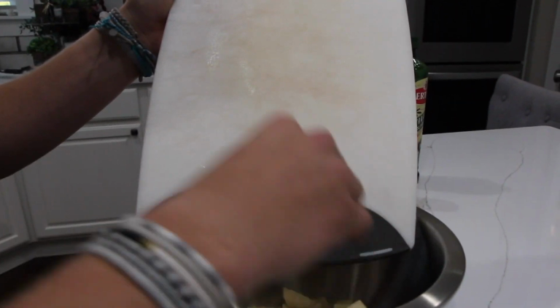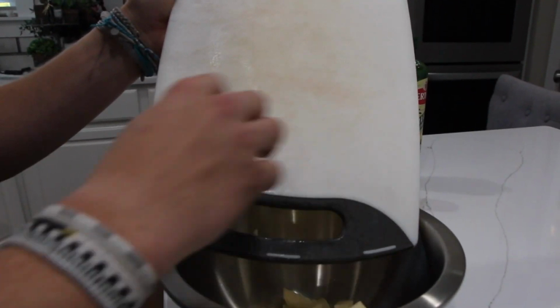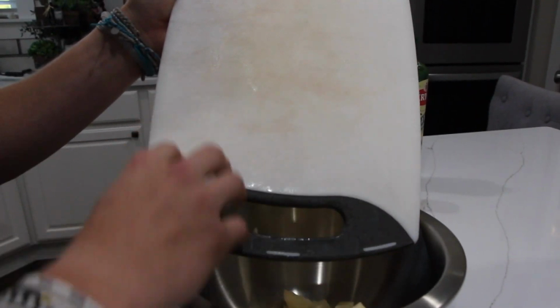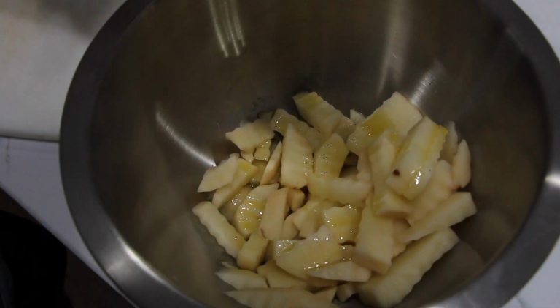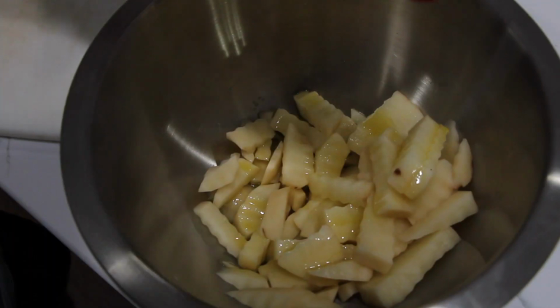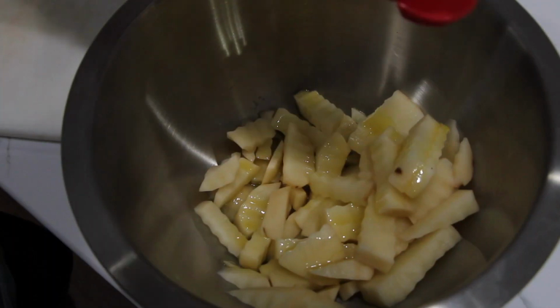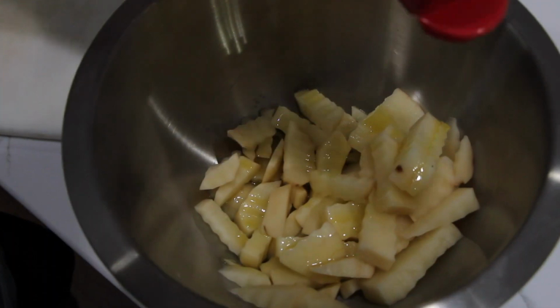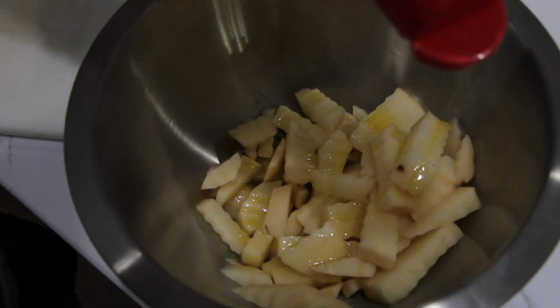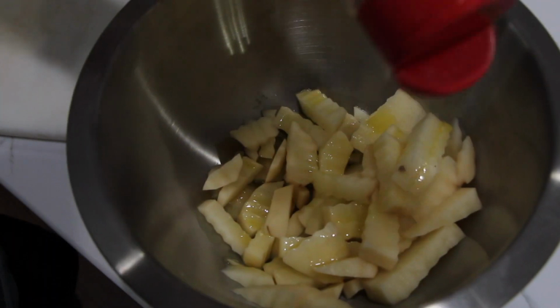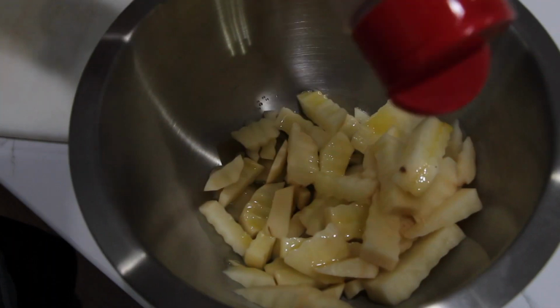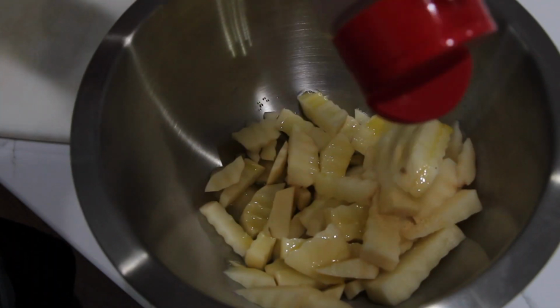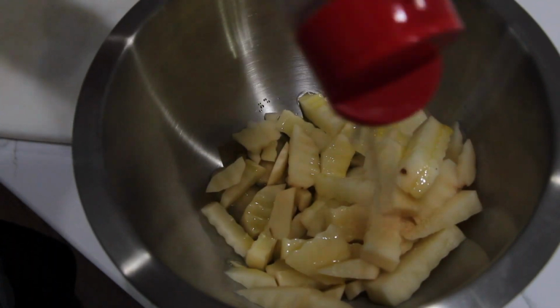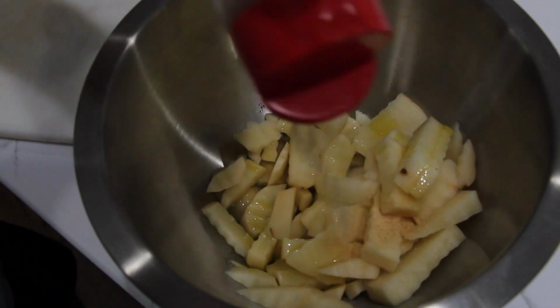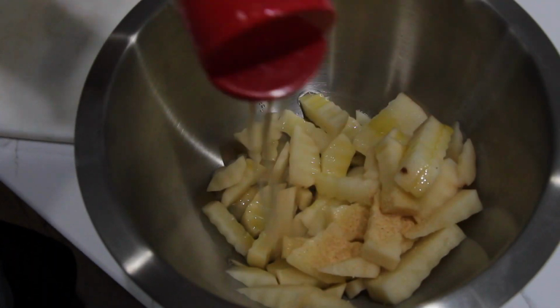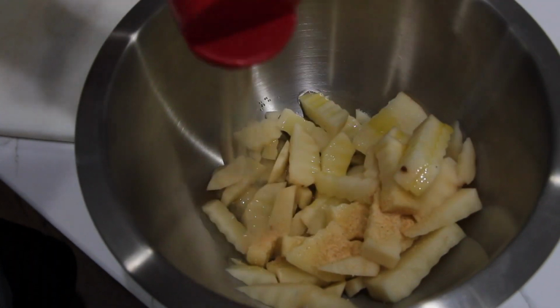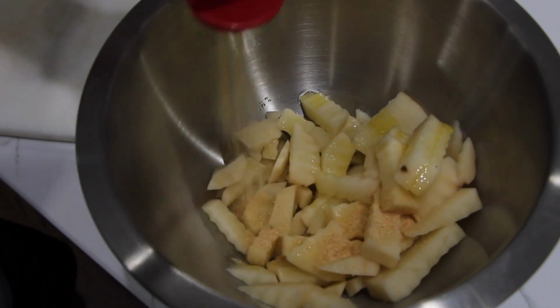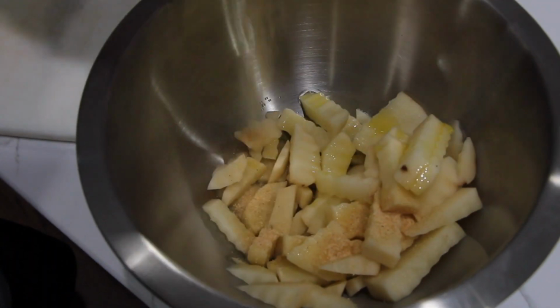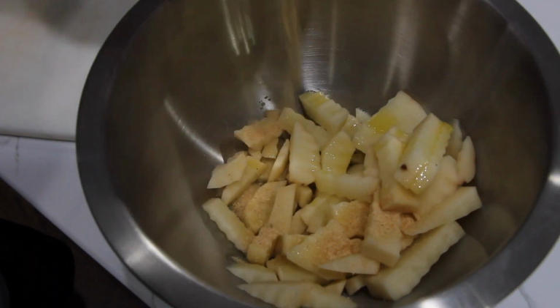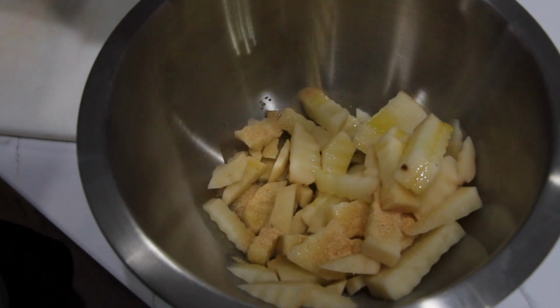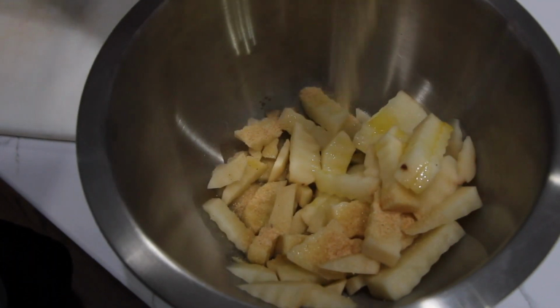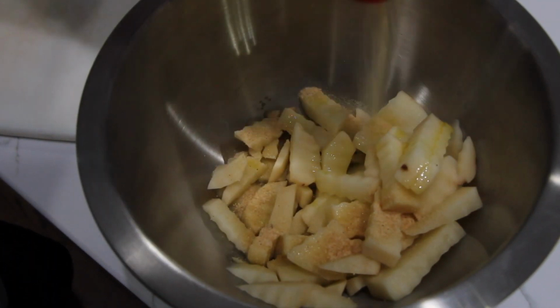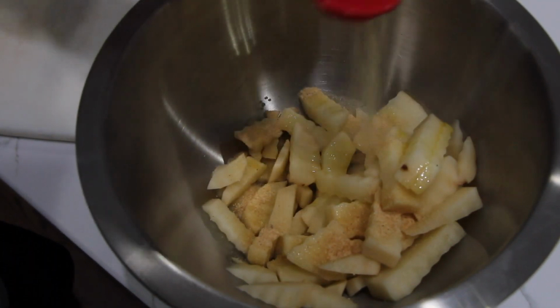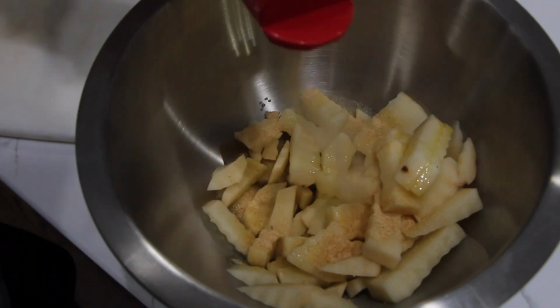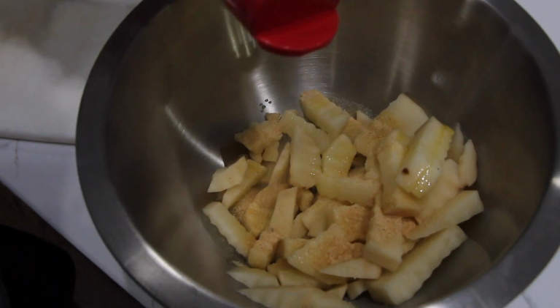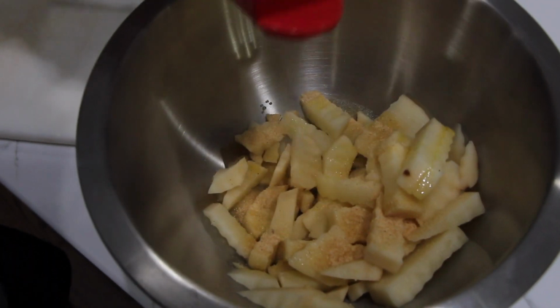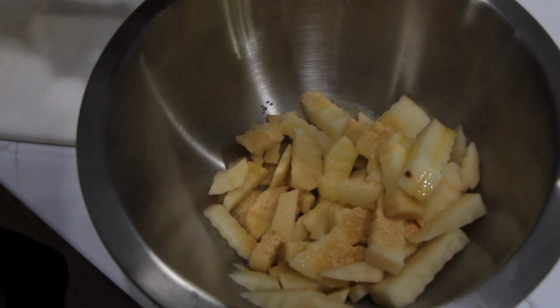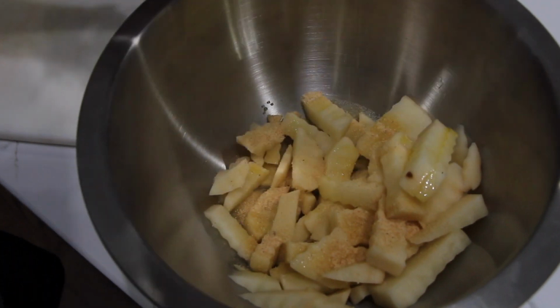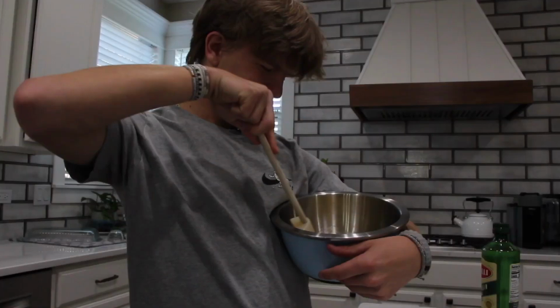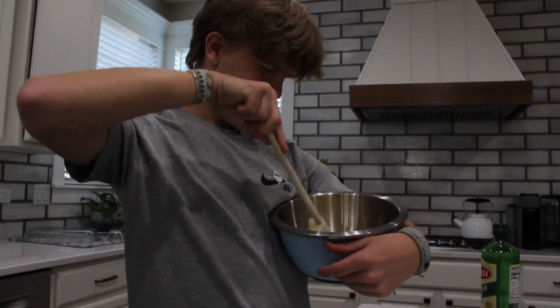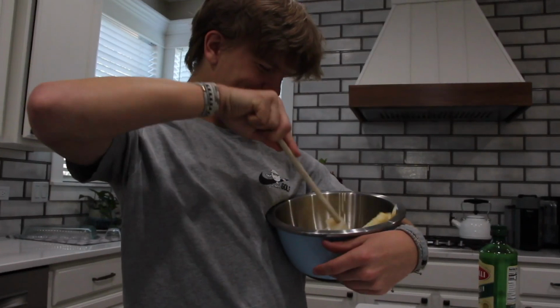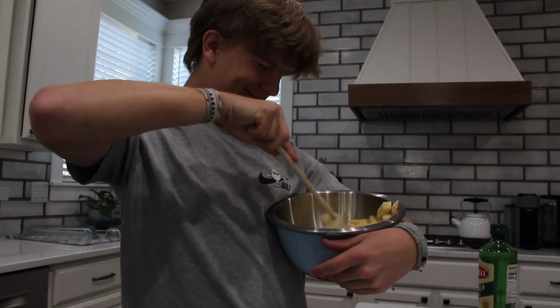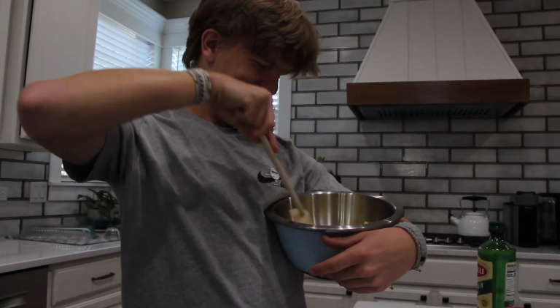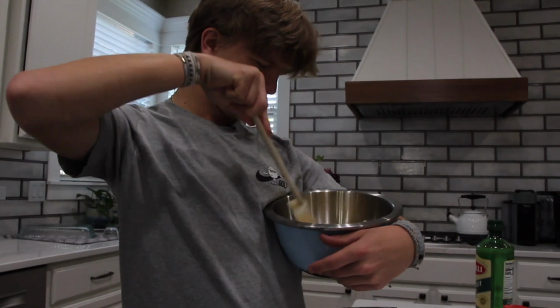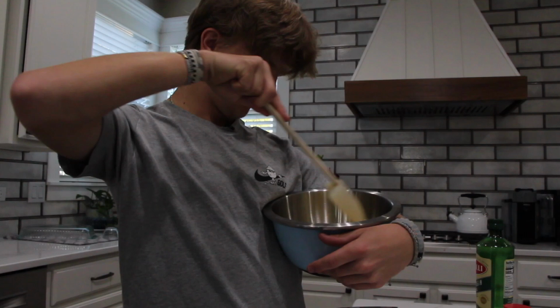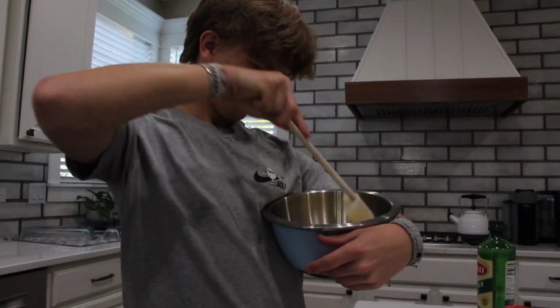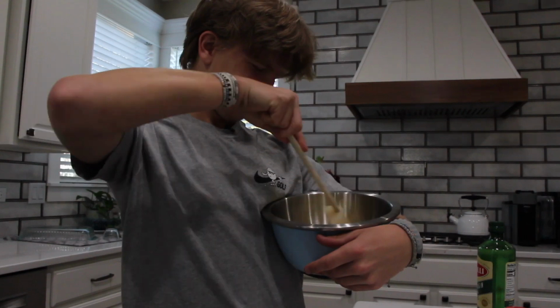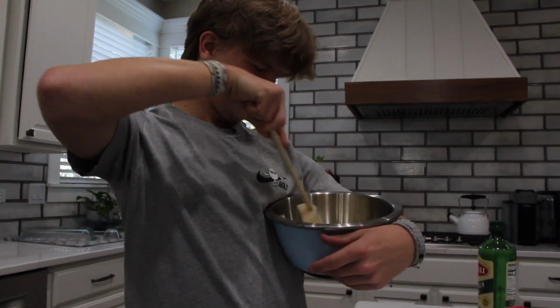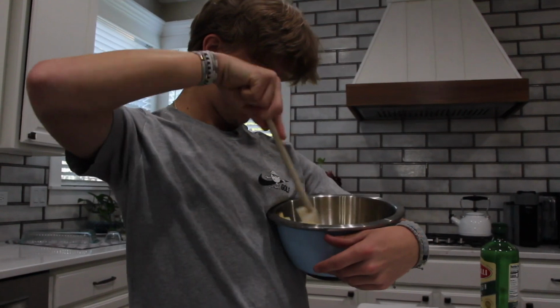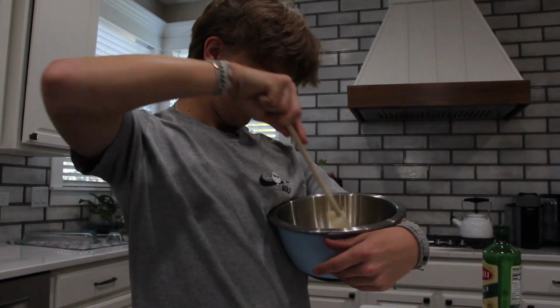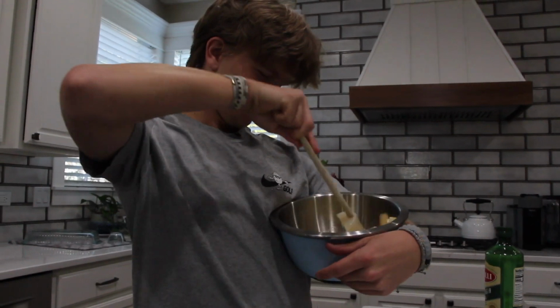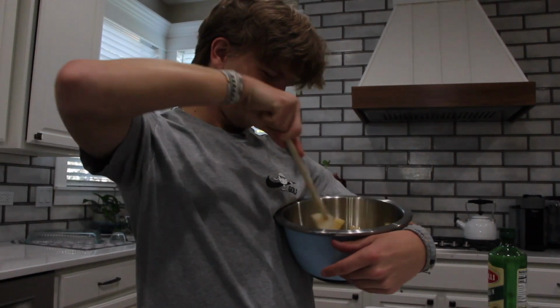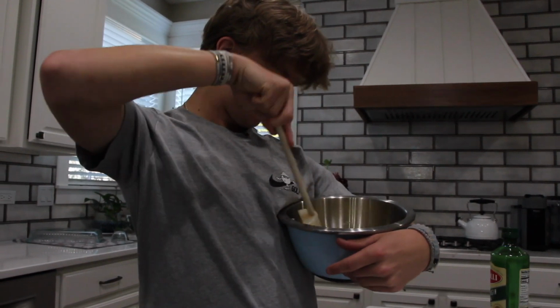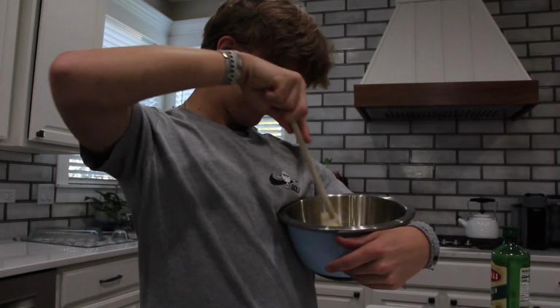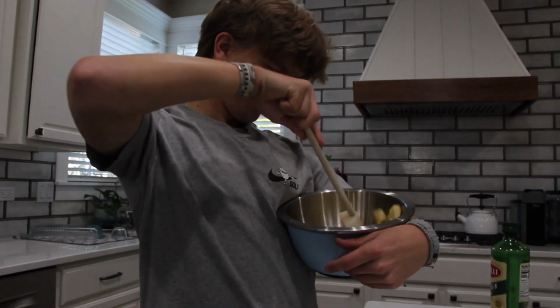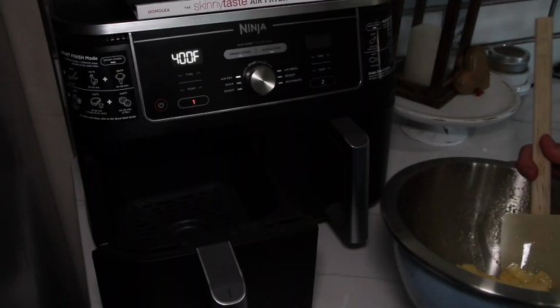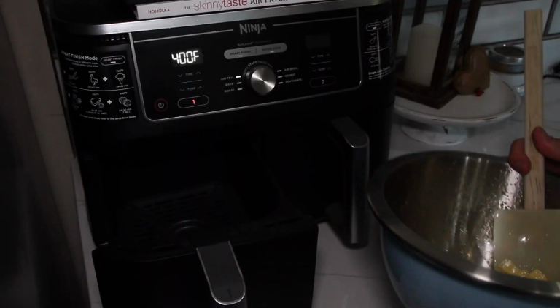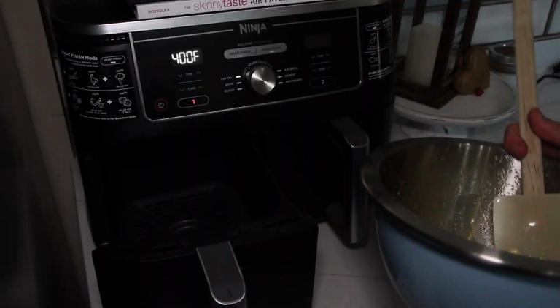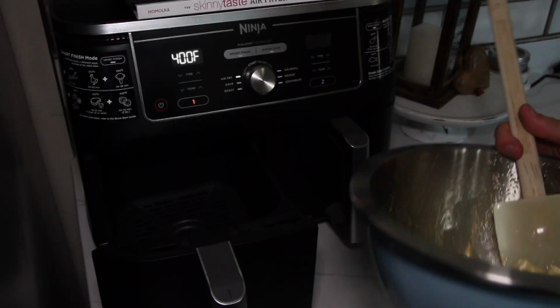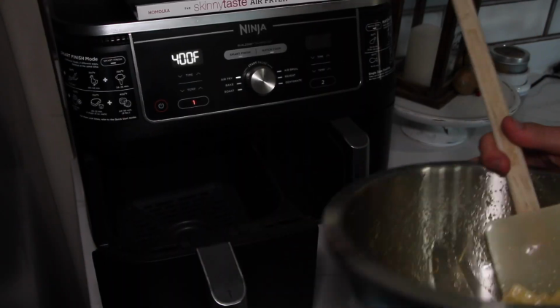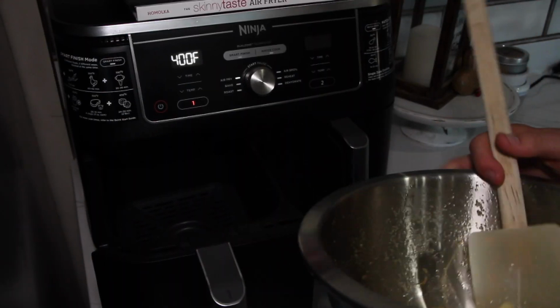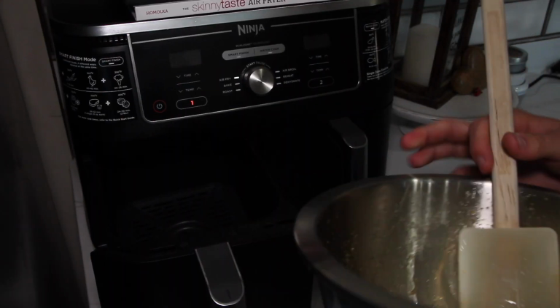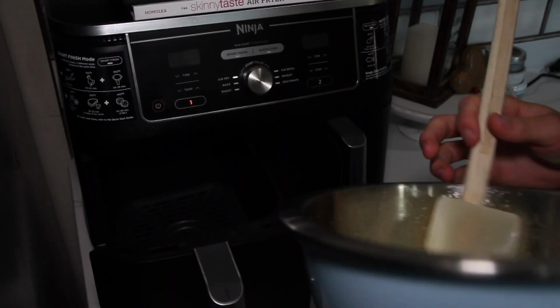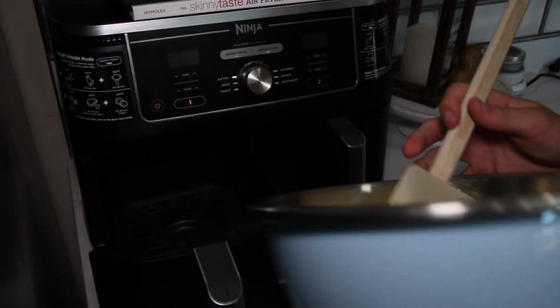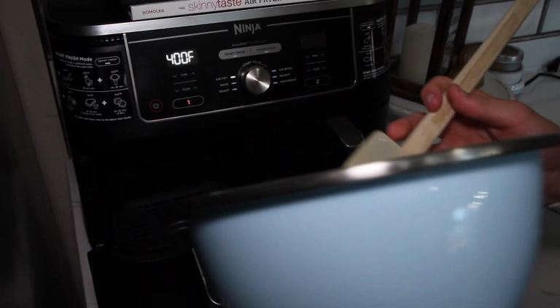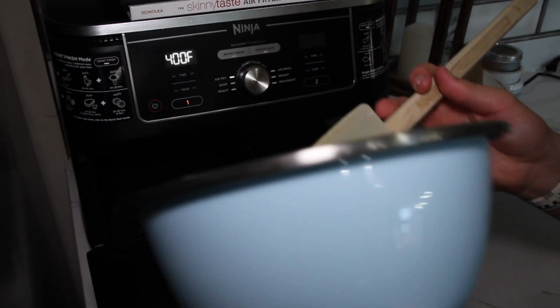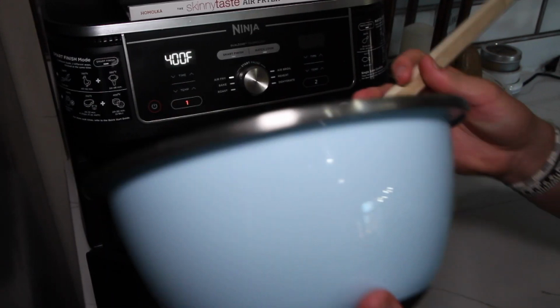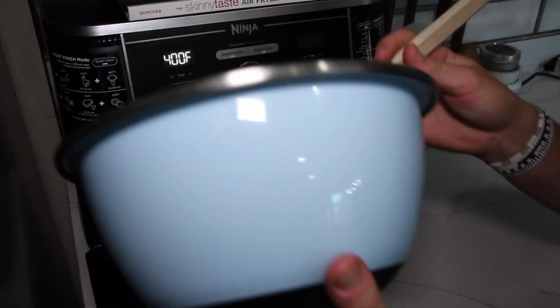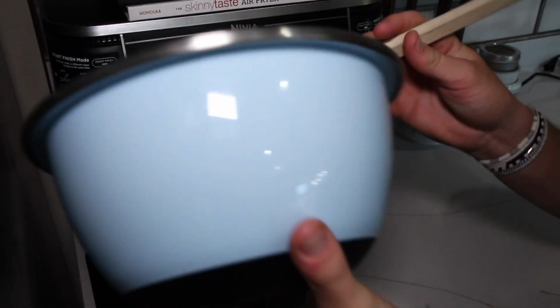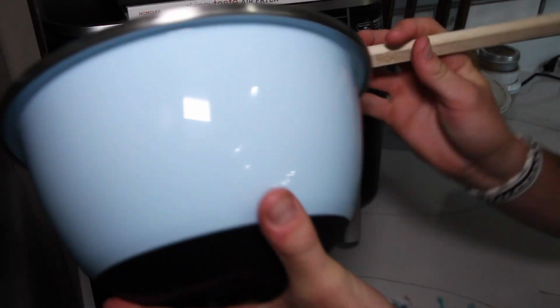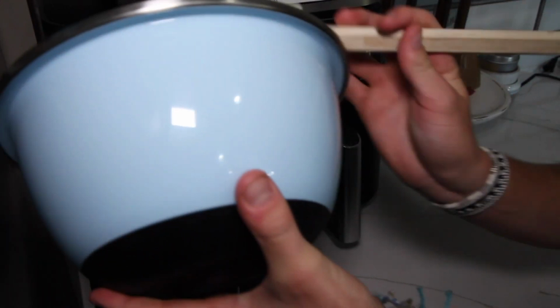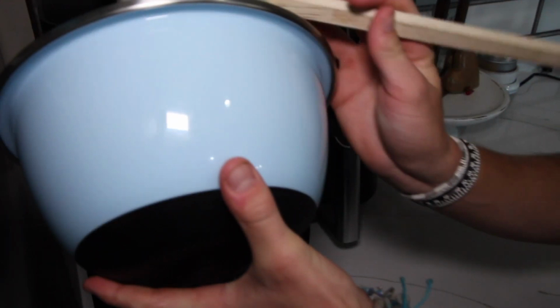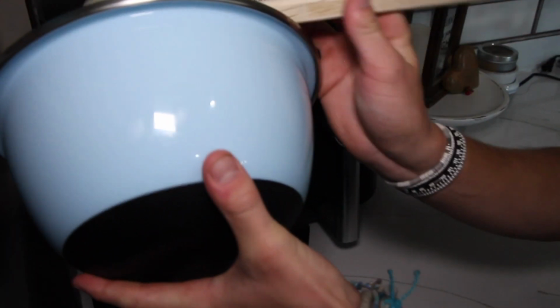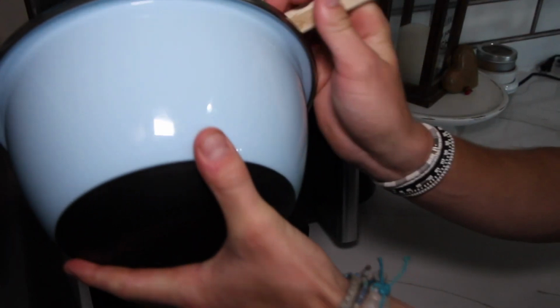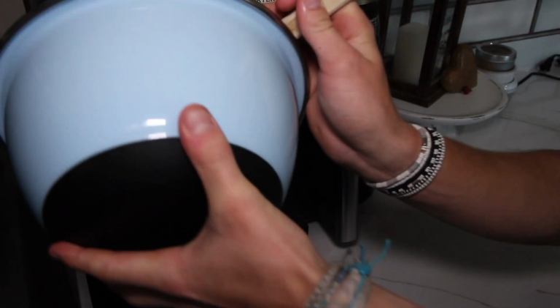Then you're going to add a little olive oil and garlic powder and bake for 16 to 25 minutes to get those babies looking beautiful.